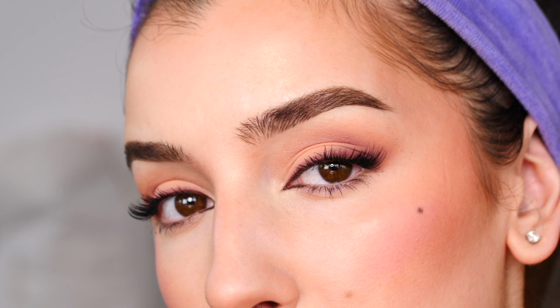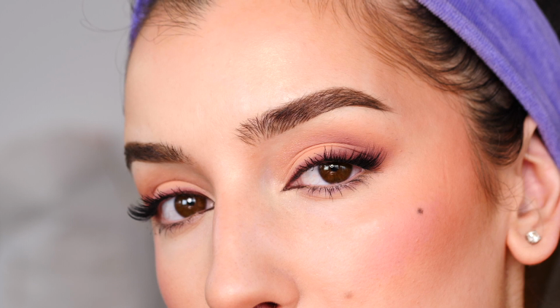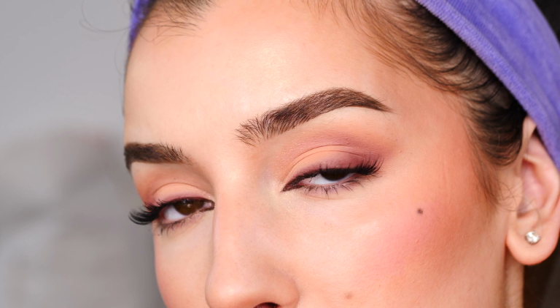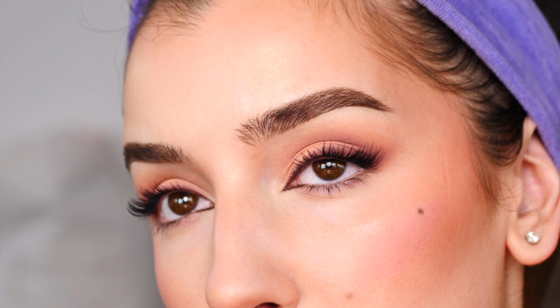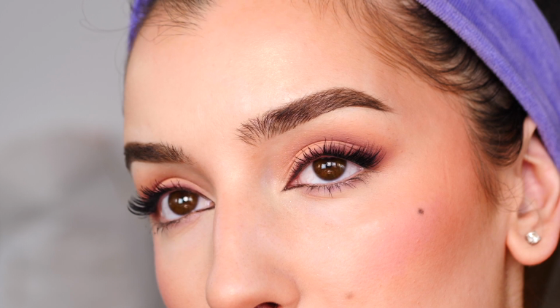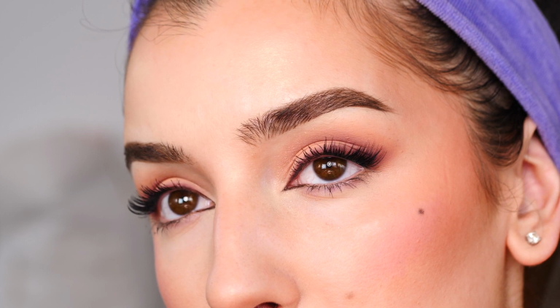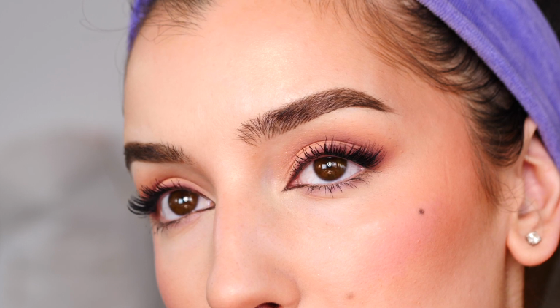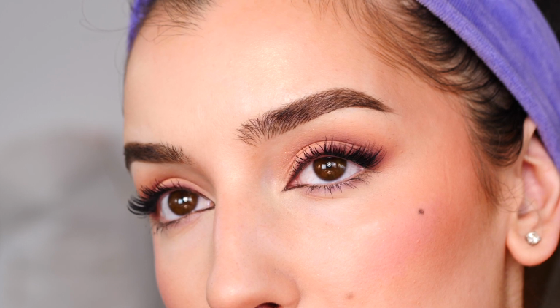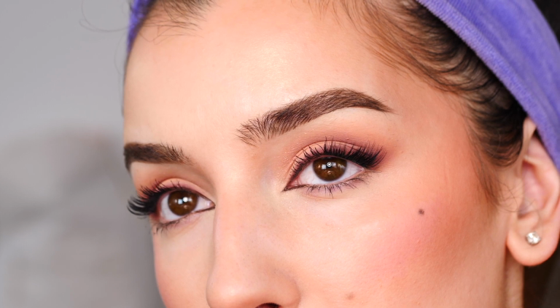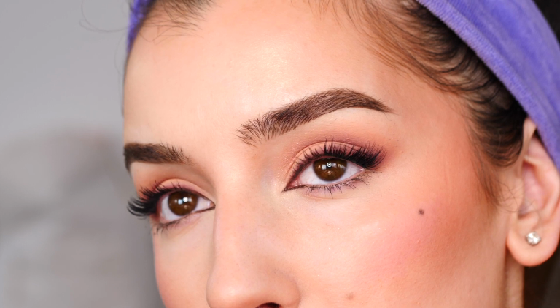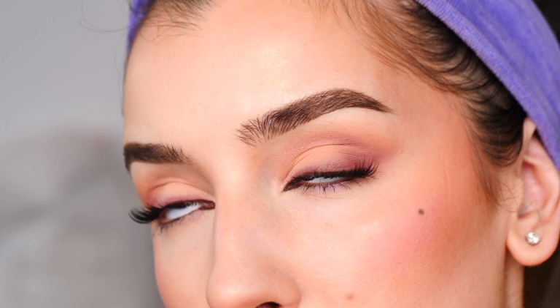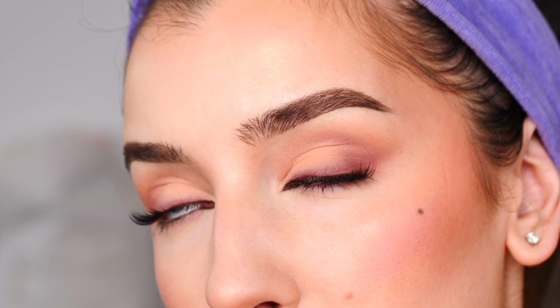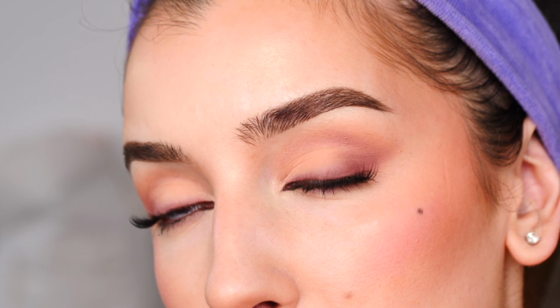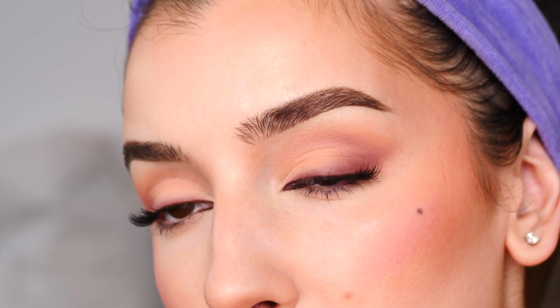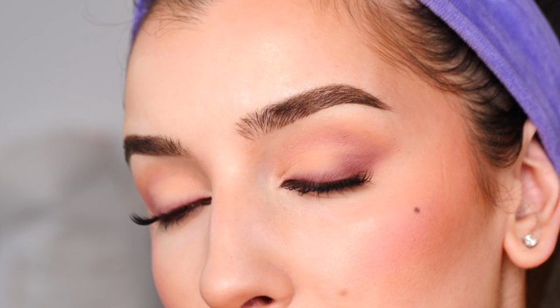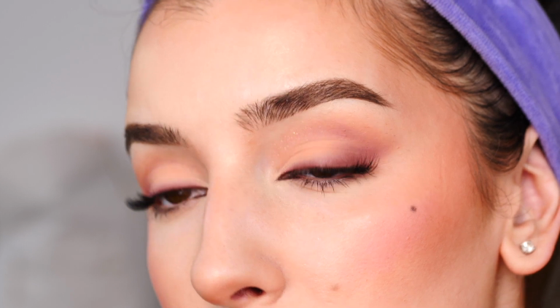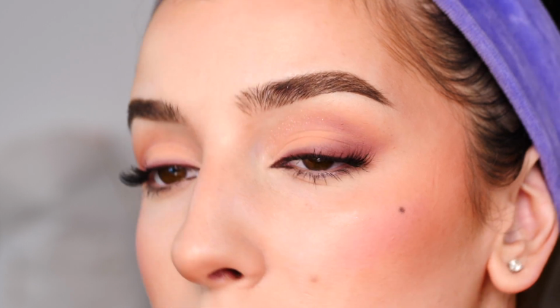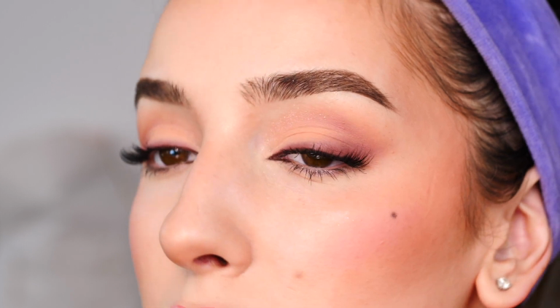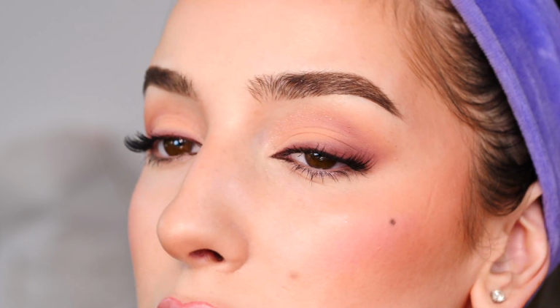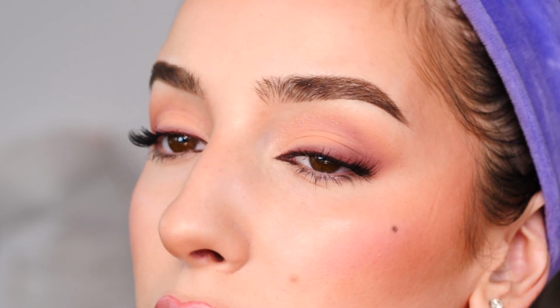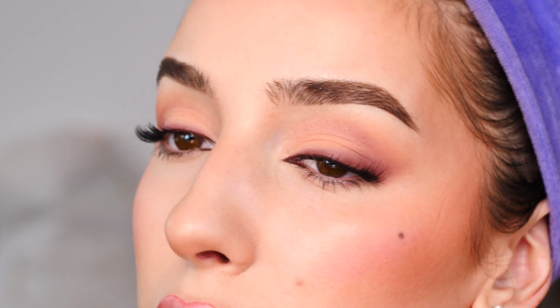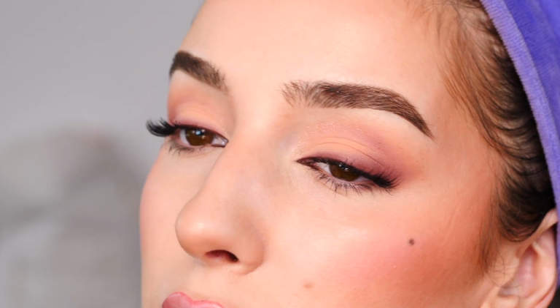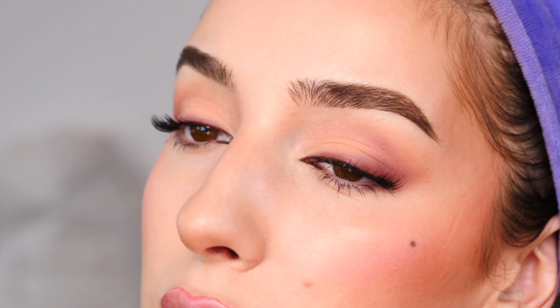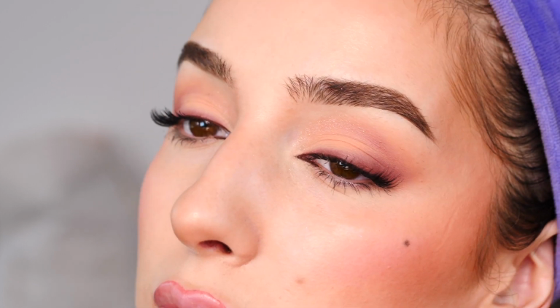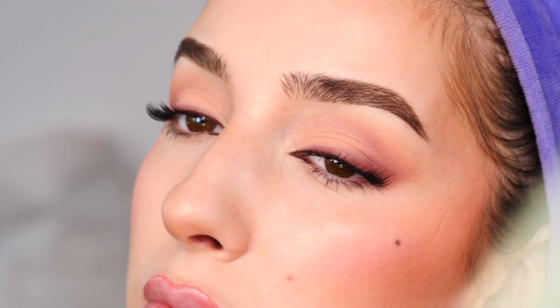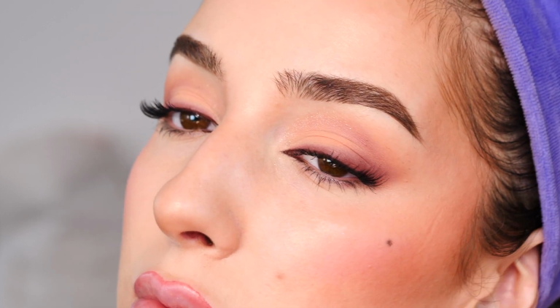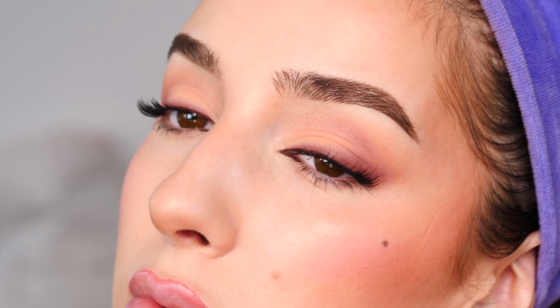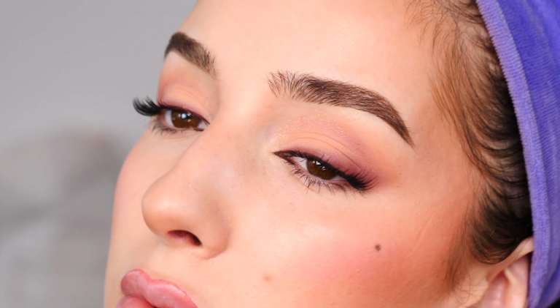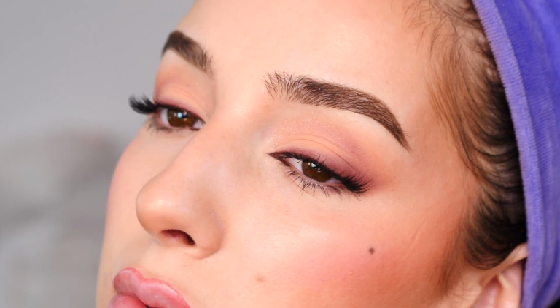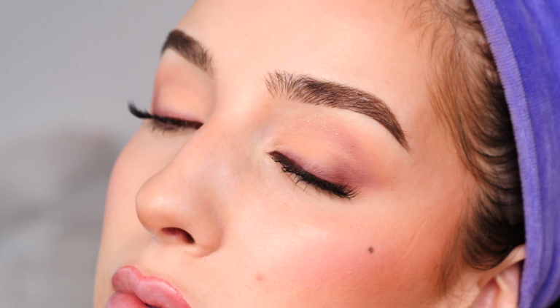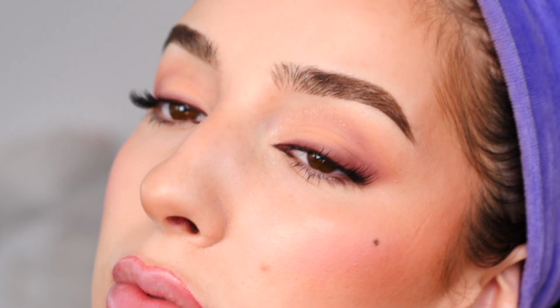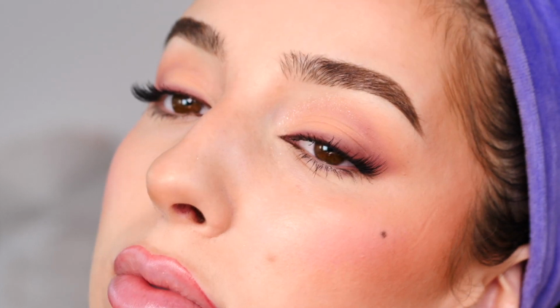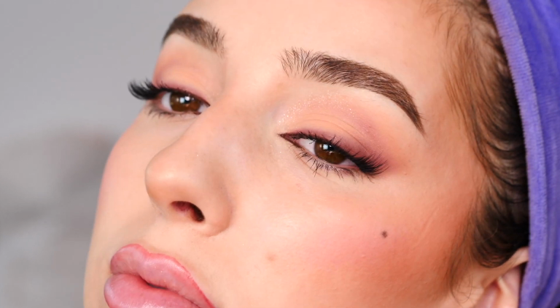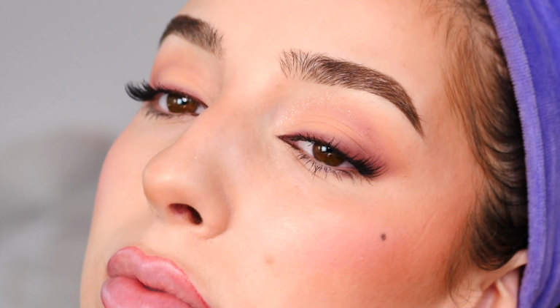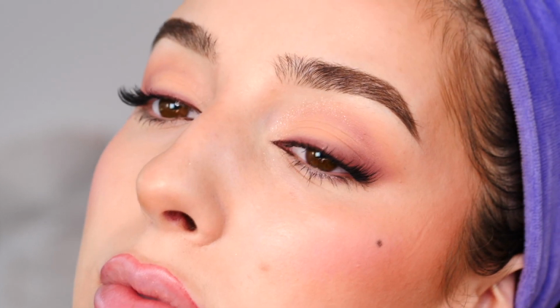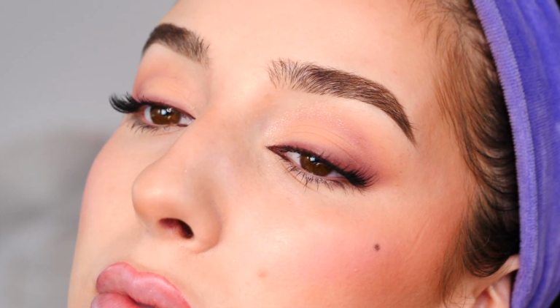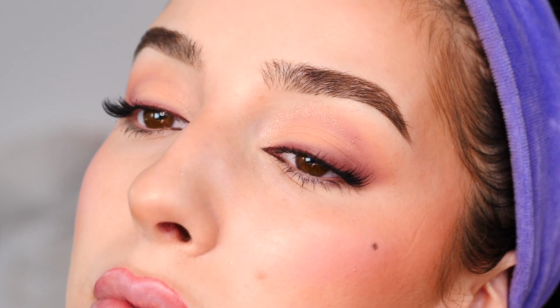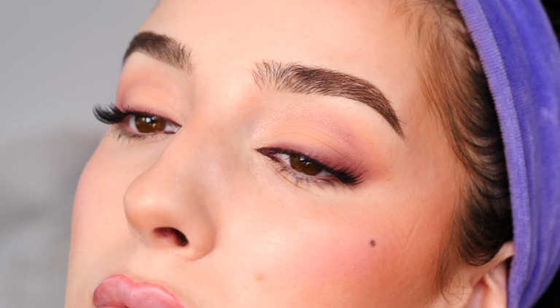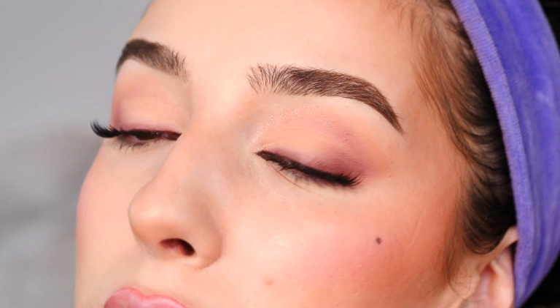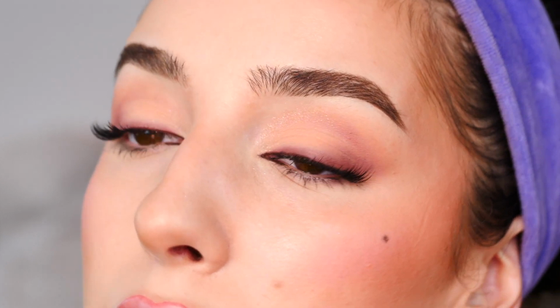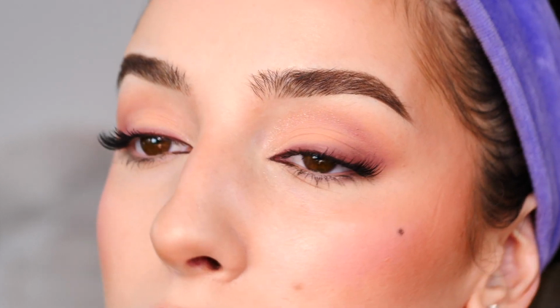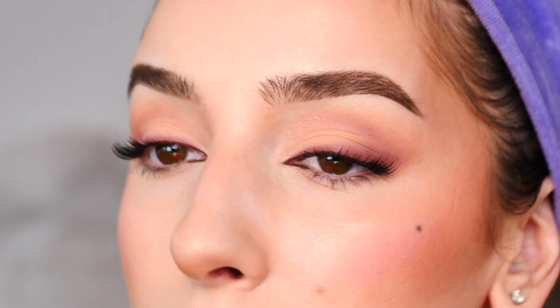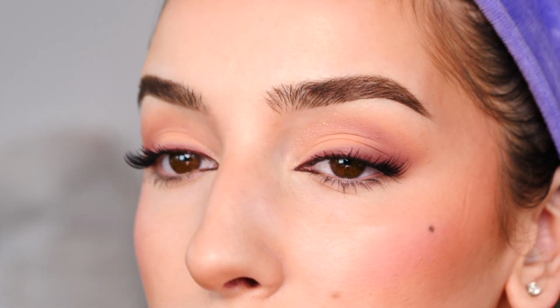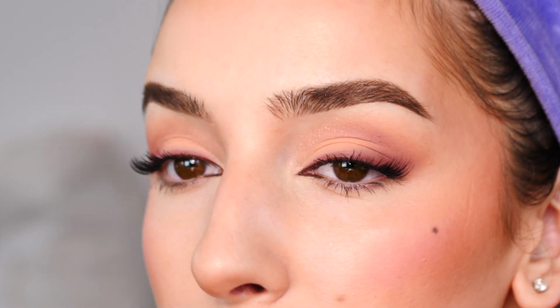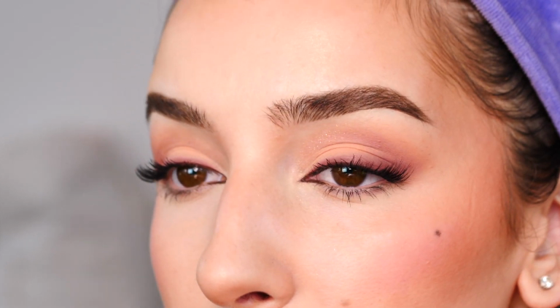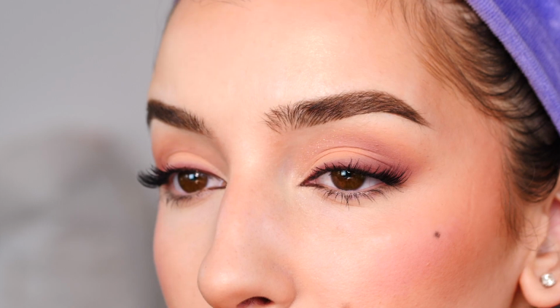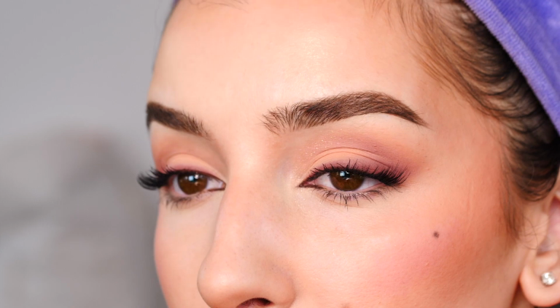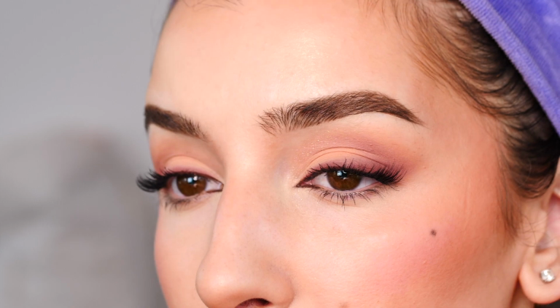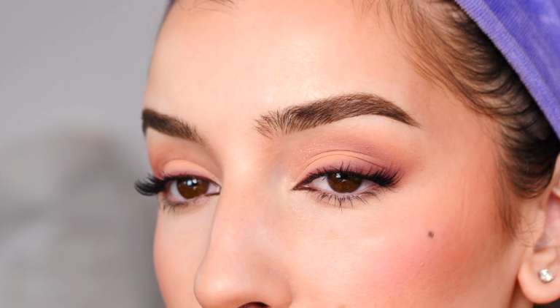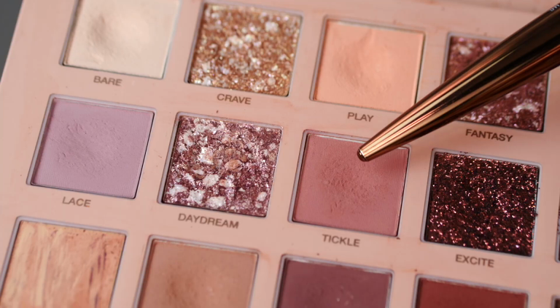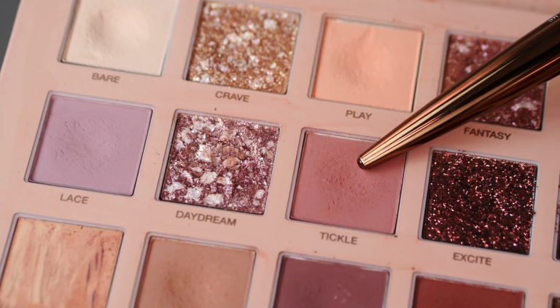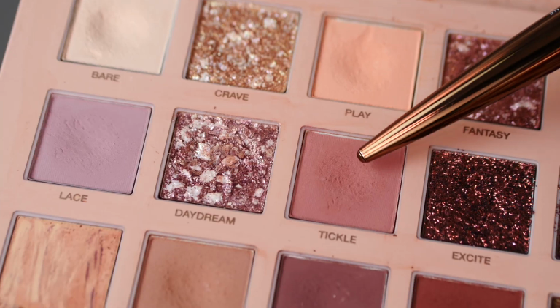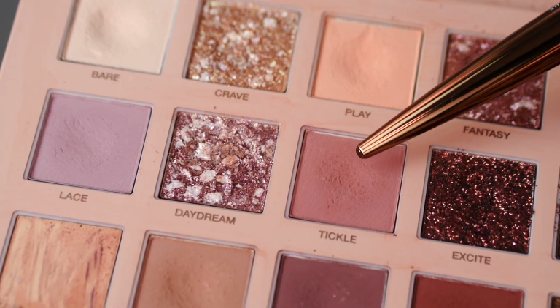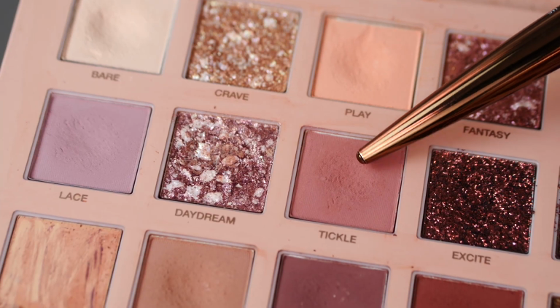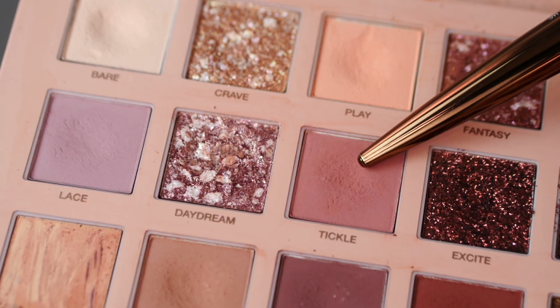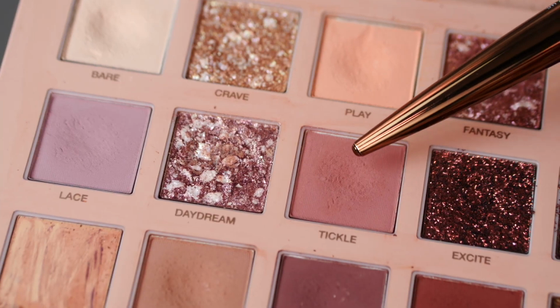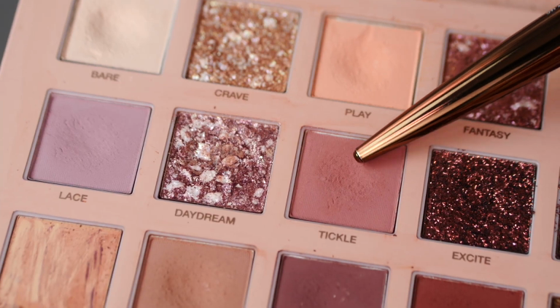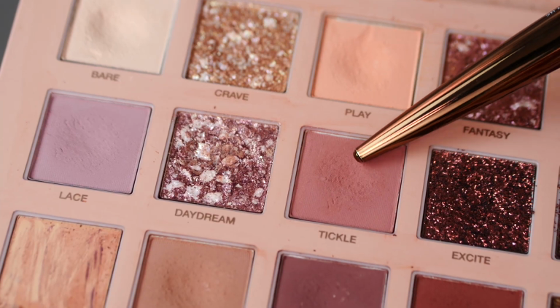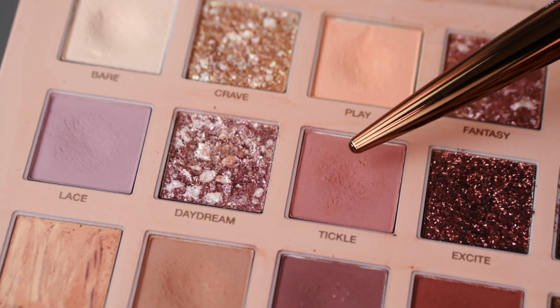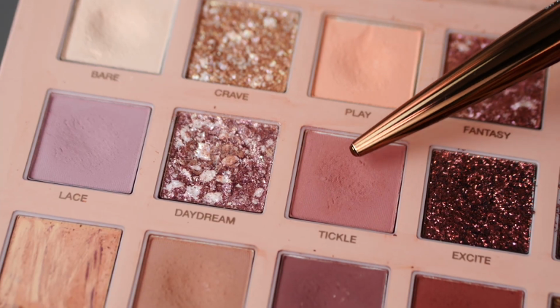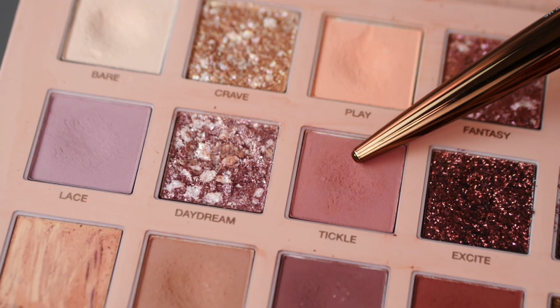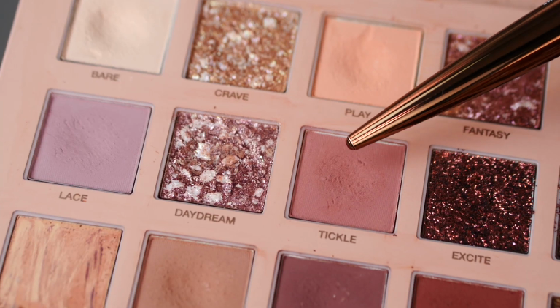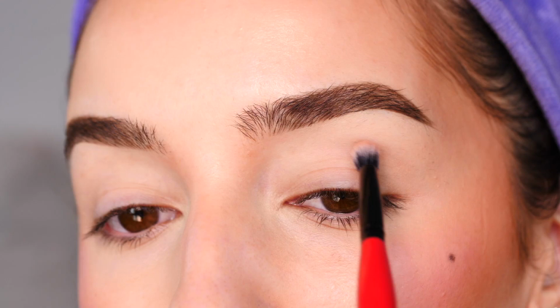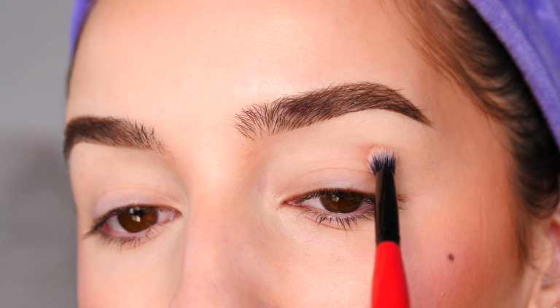Hey everyone, Ashley here, and this is the eyeshadow look I'm going to be creating today — perfect for every day, utilizing some soft pinks and purples.